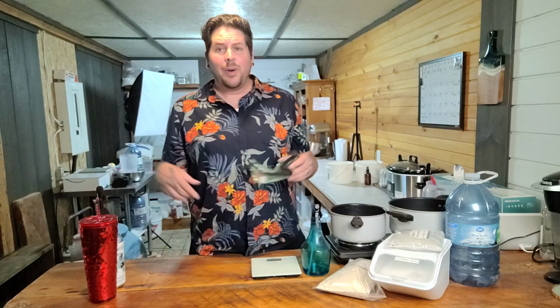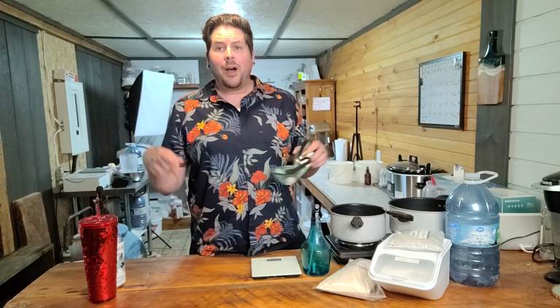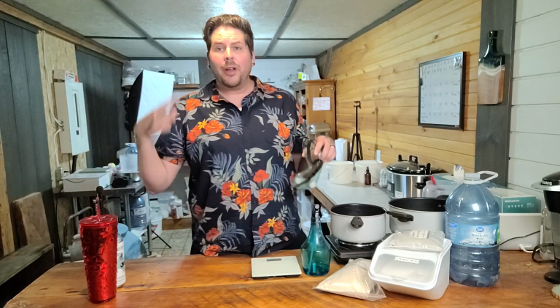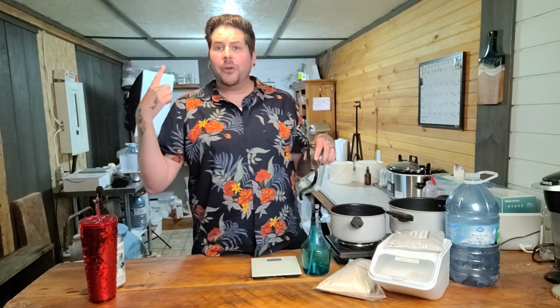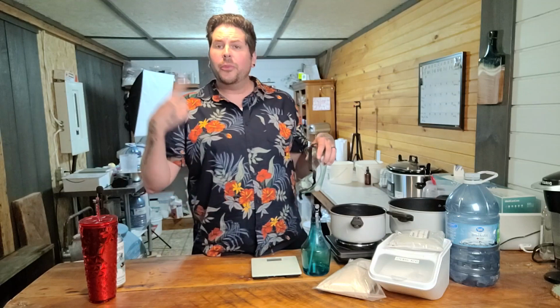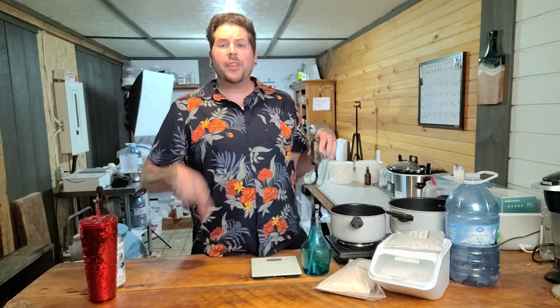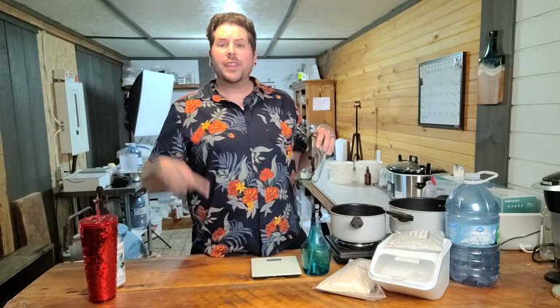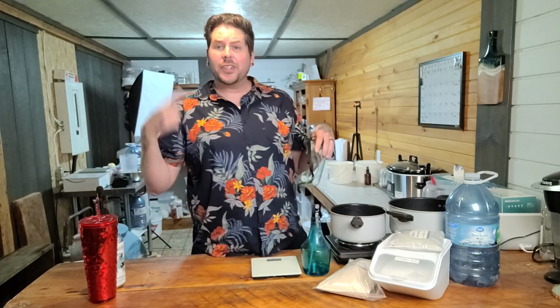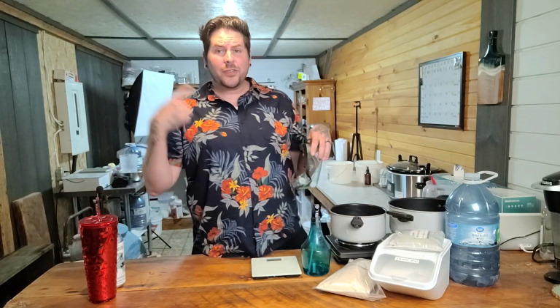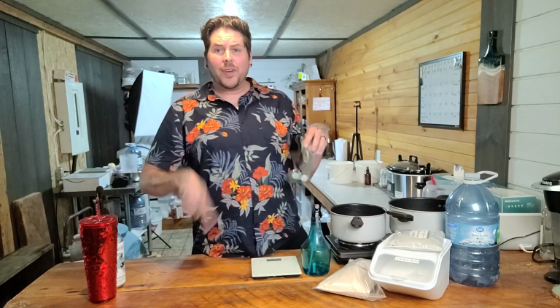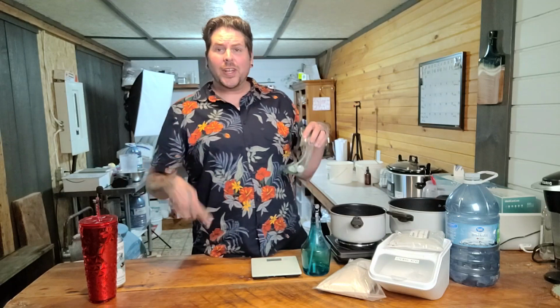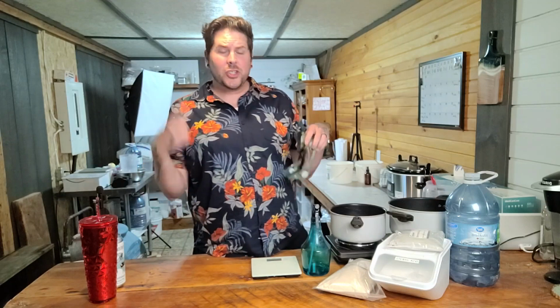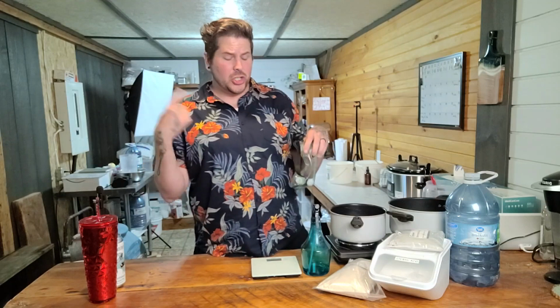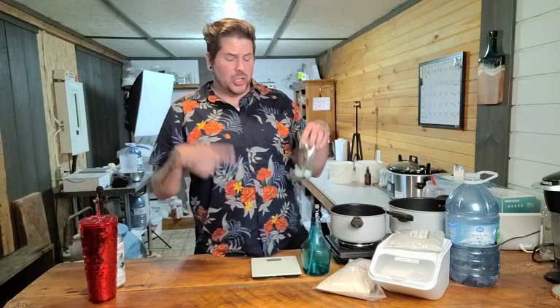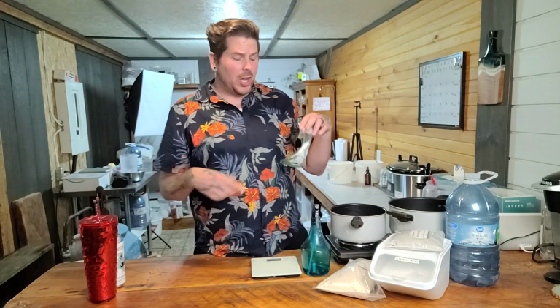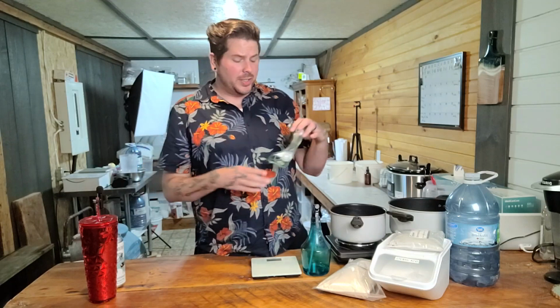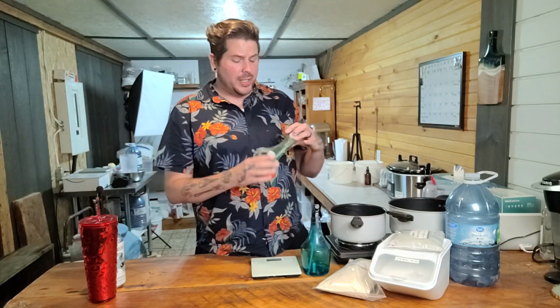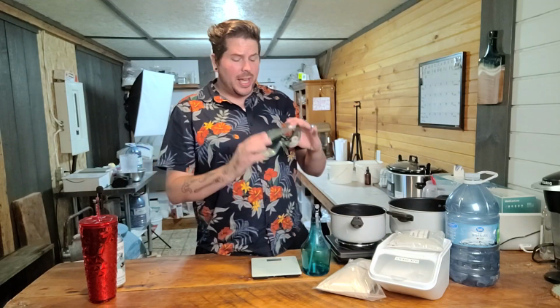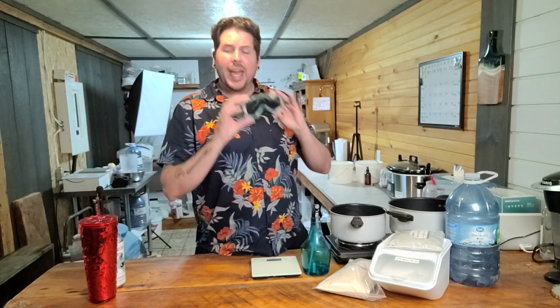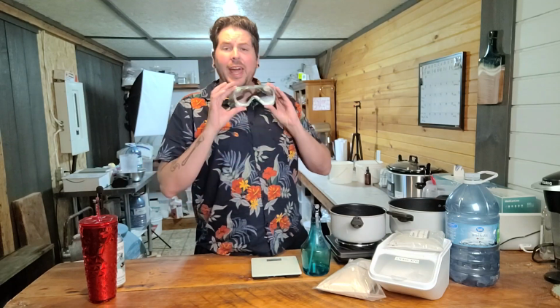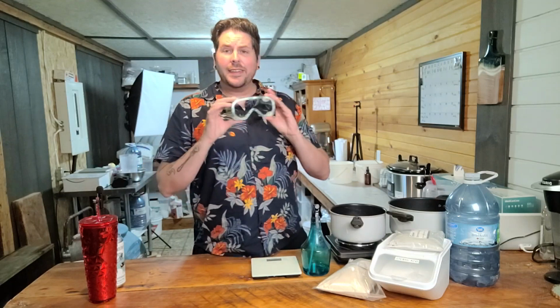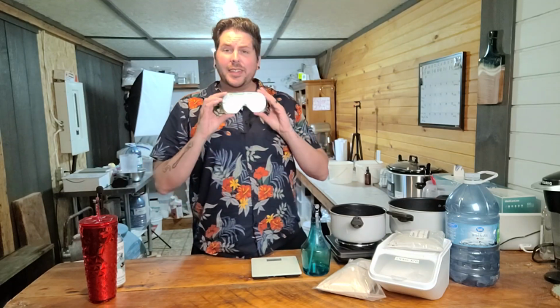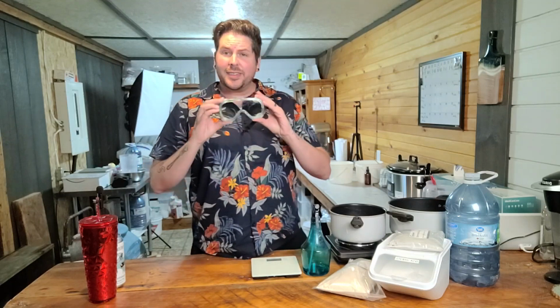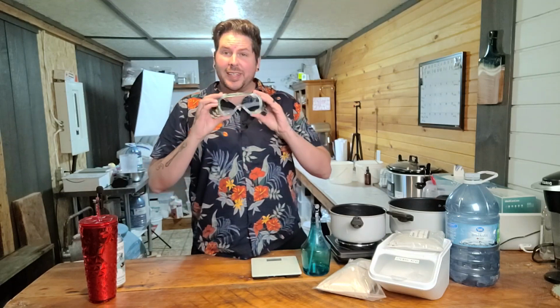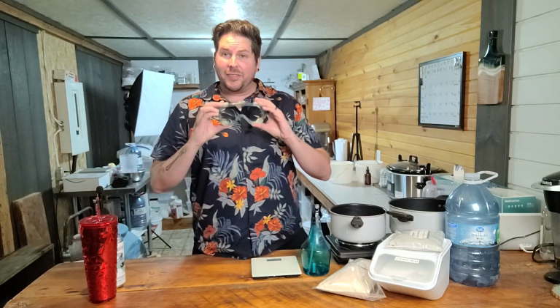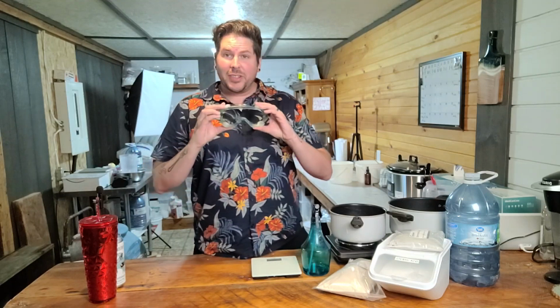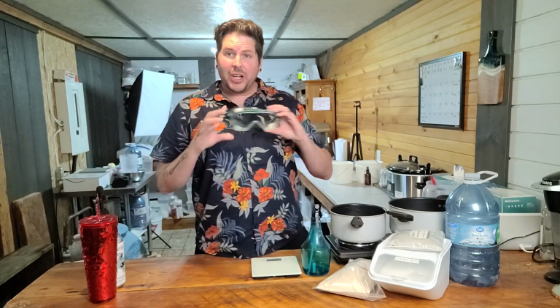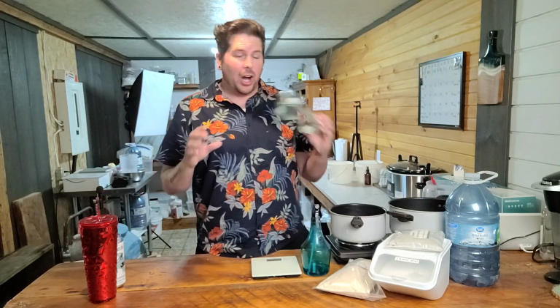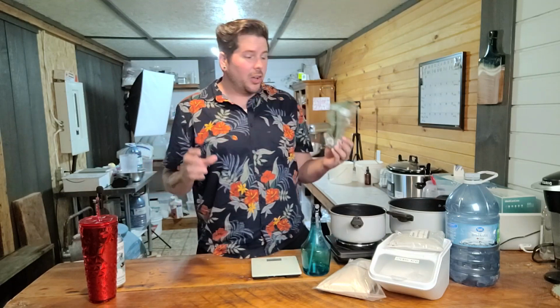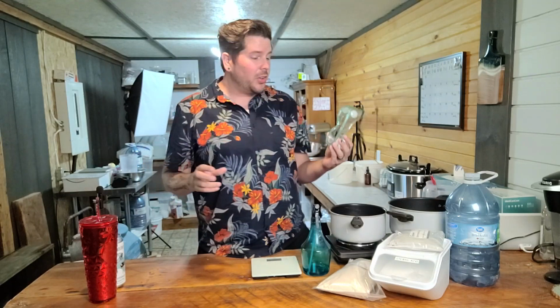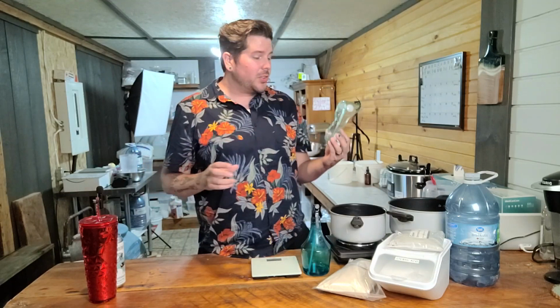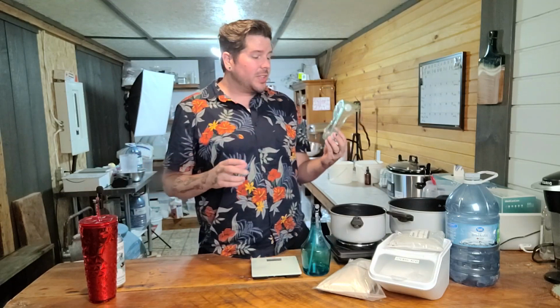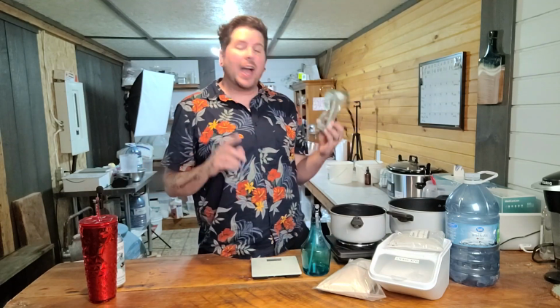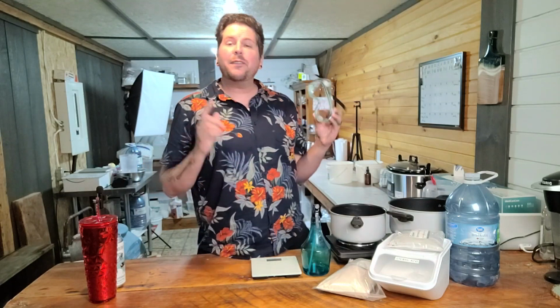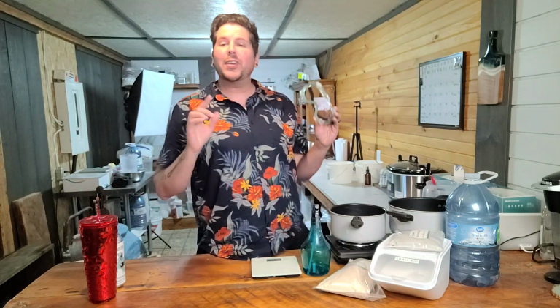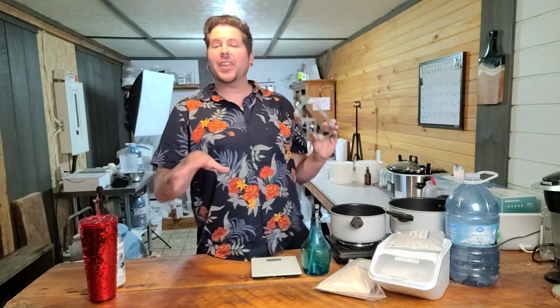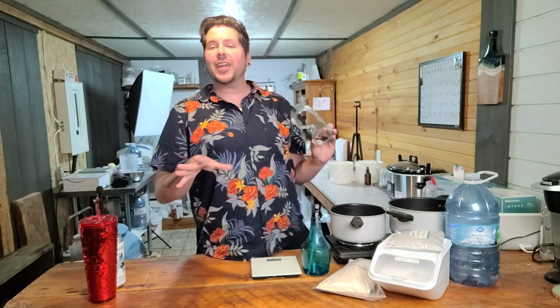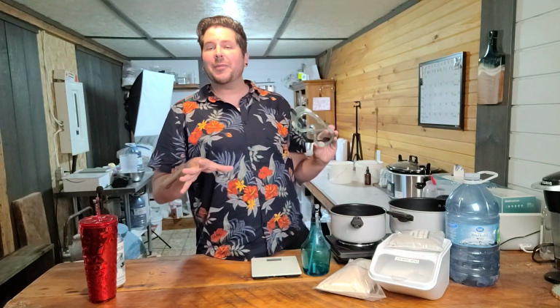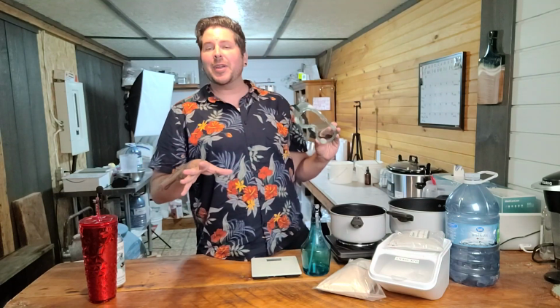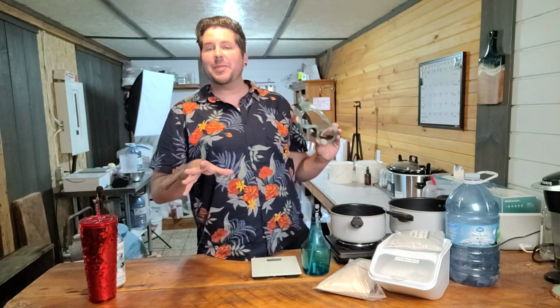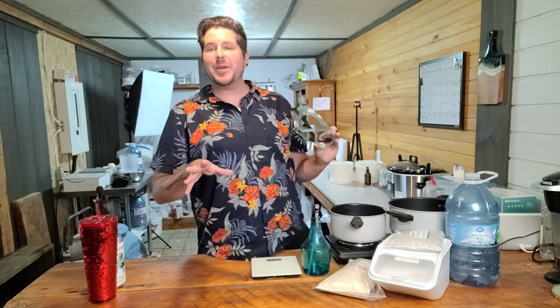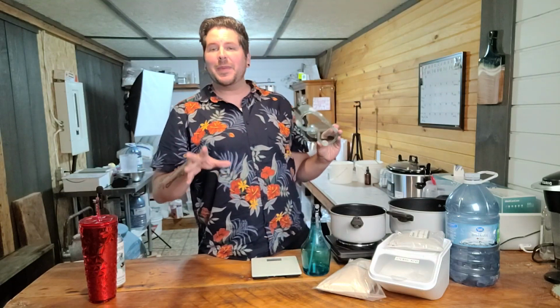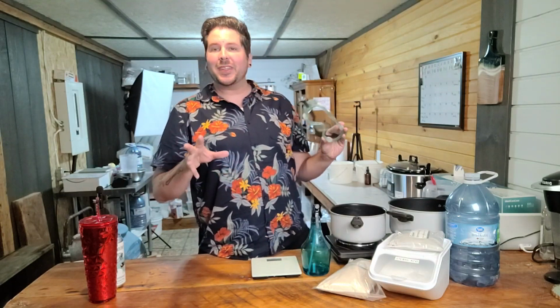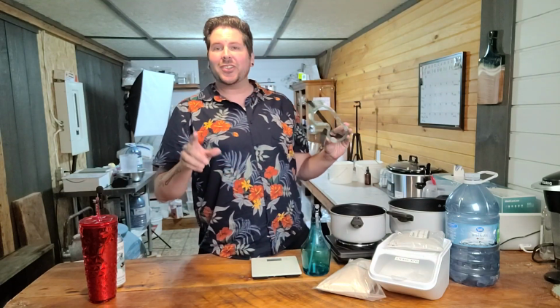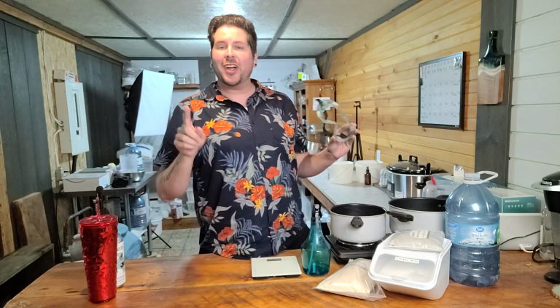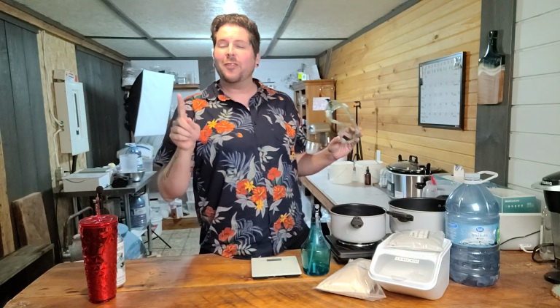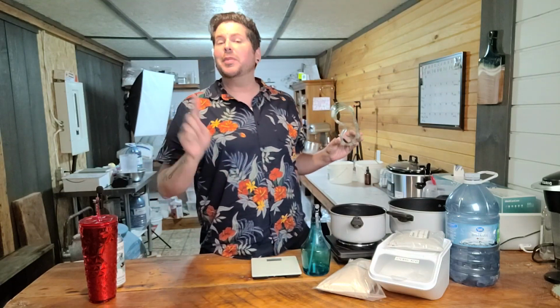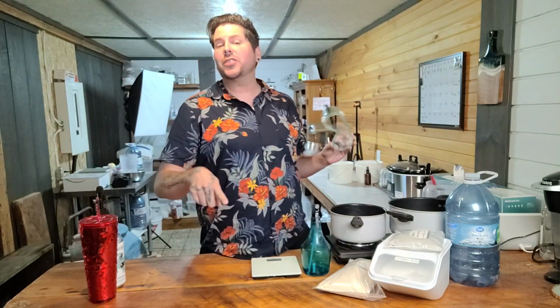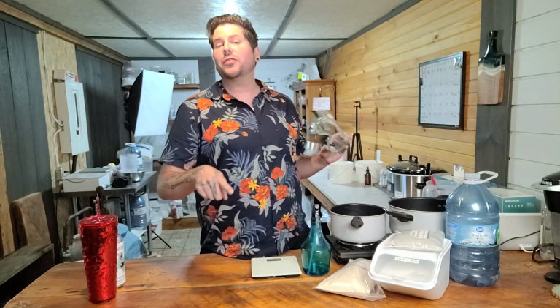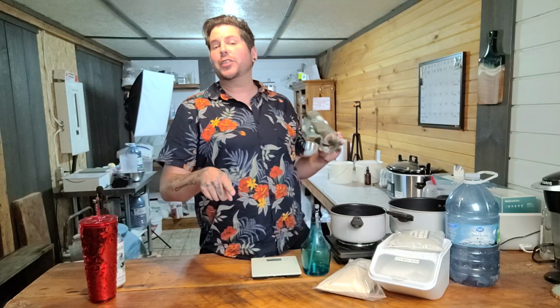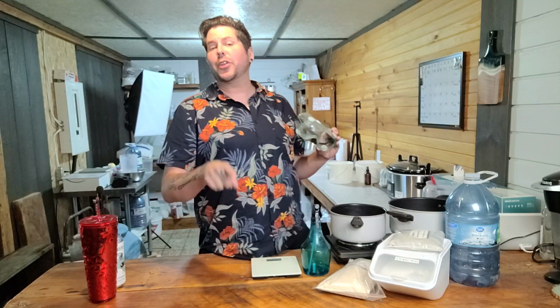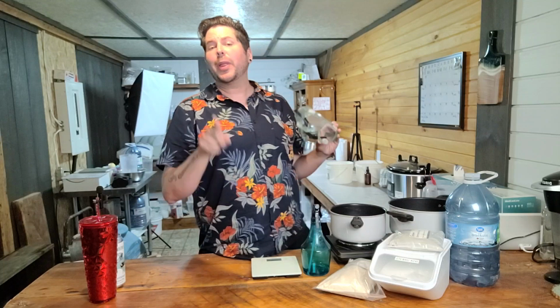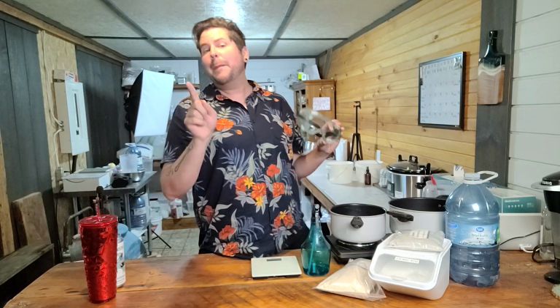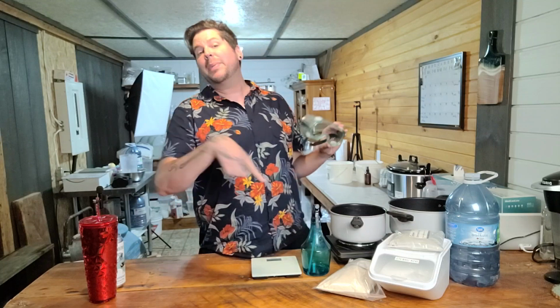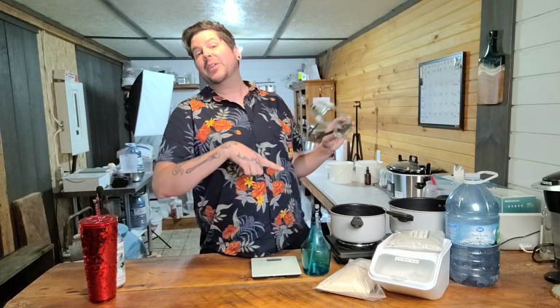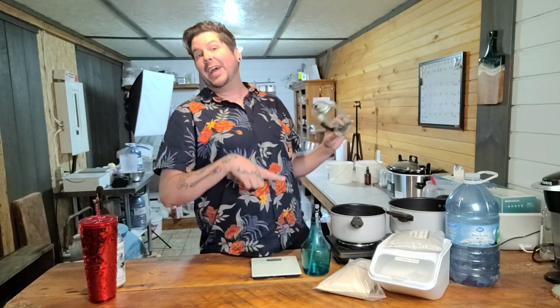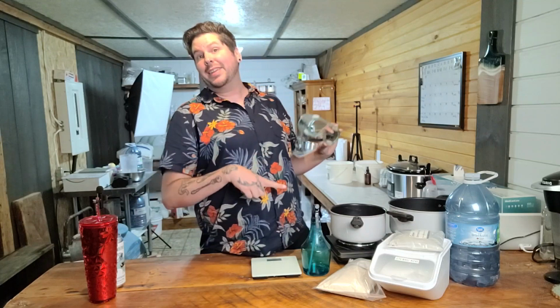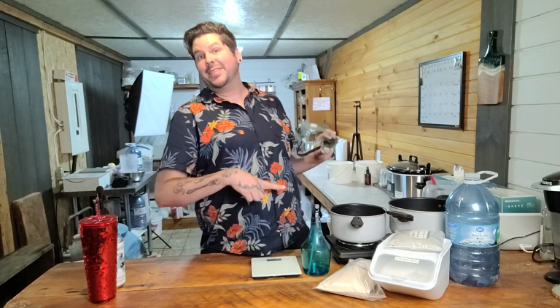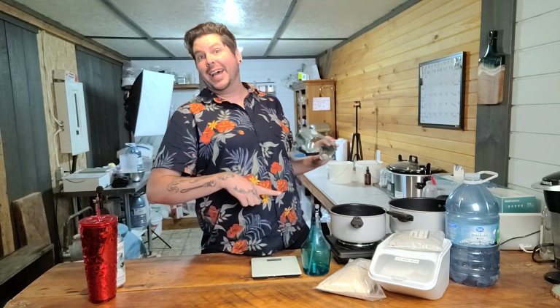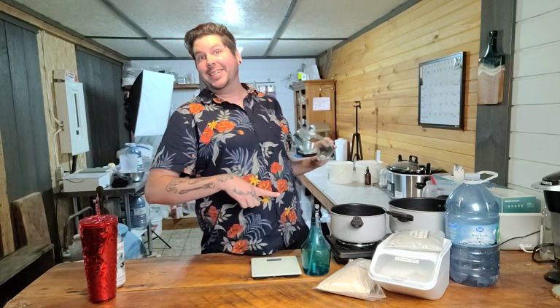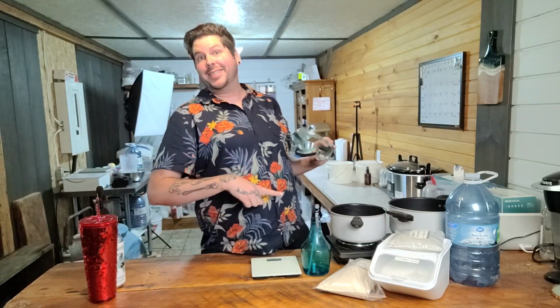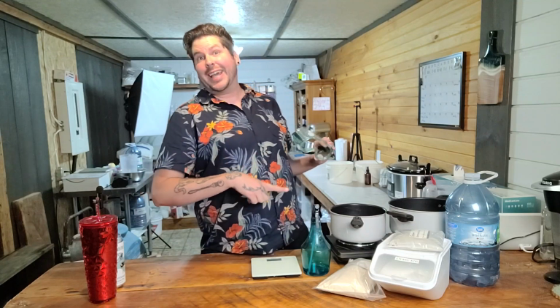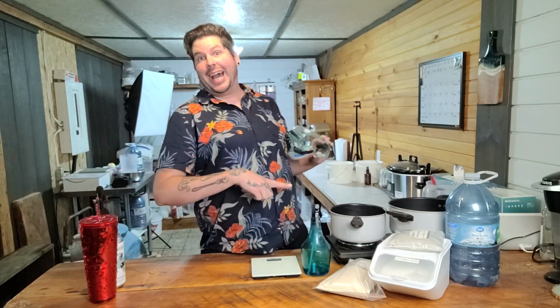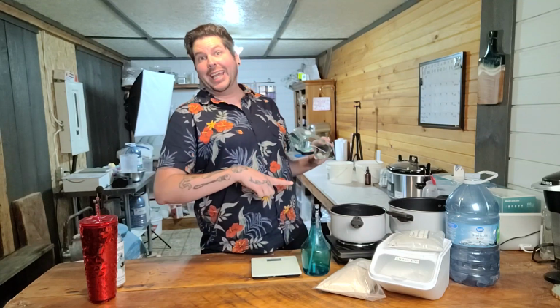With this fun shirt on today and these safety goggles, I feel like I'm going to be a mixture of Miss Frizzle and Bill Nye the Science Guy.